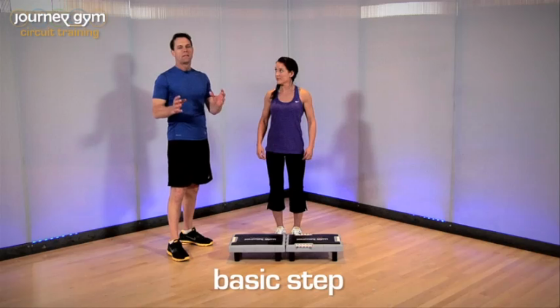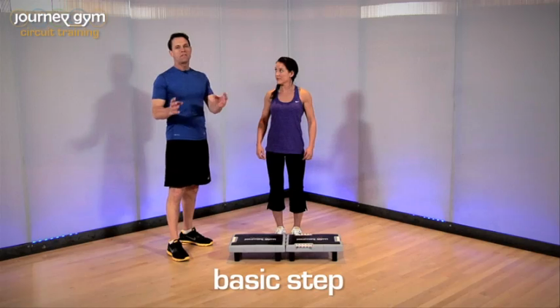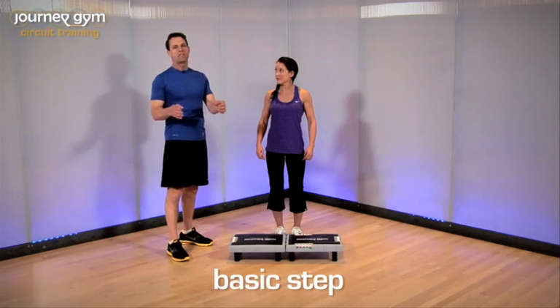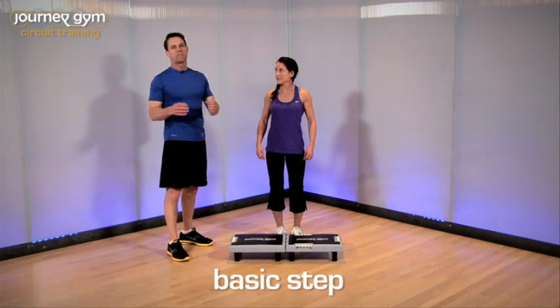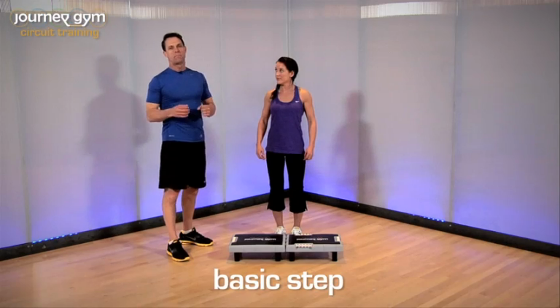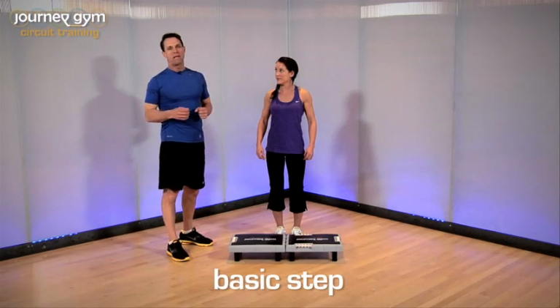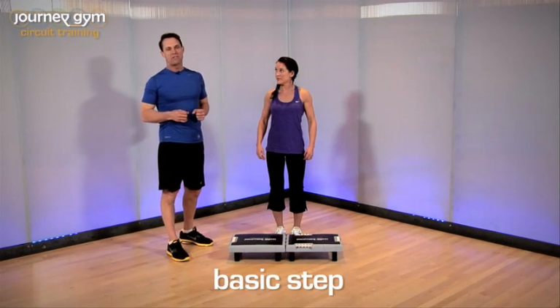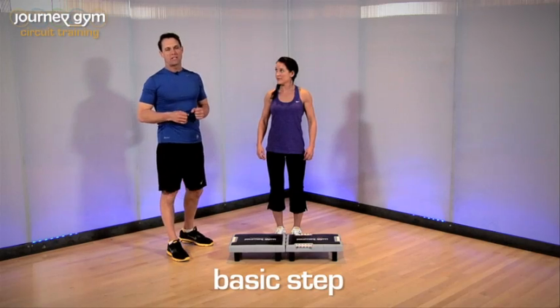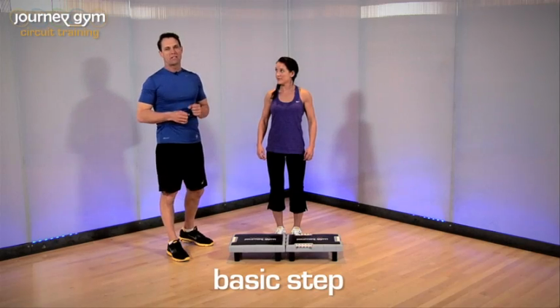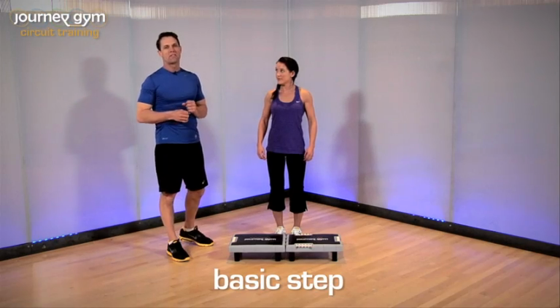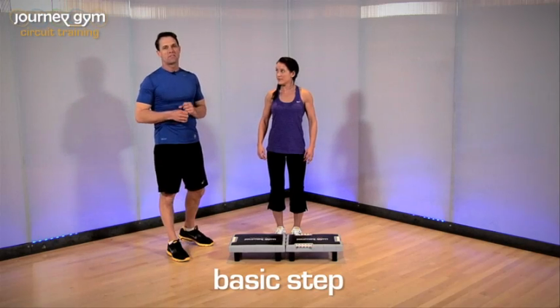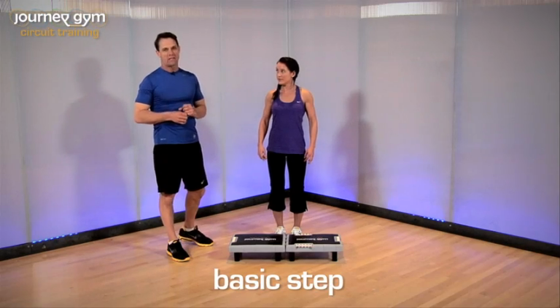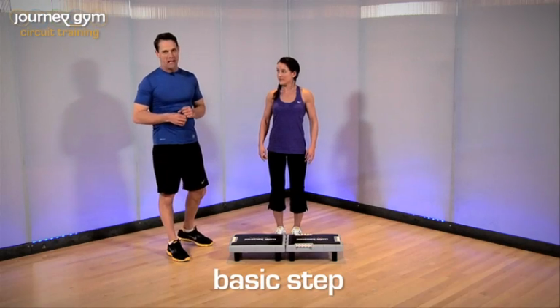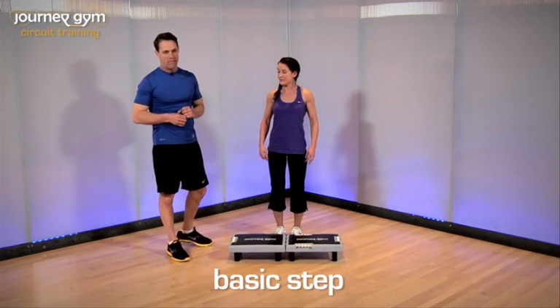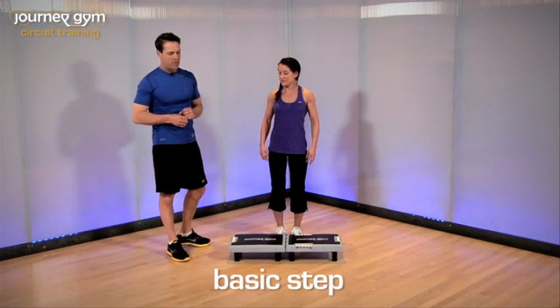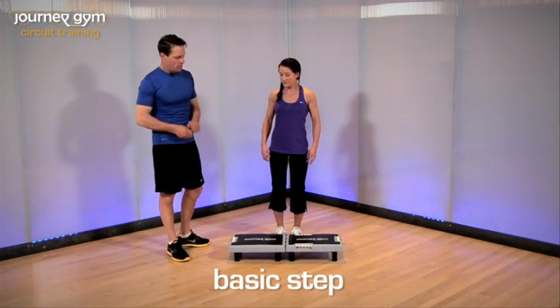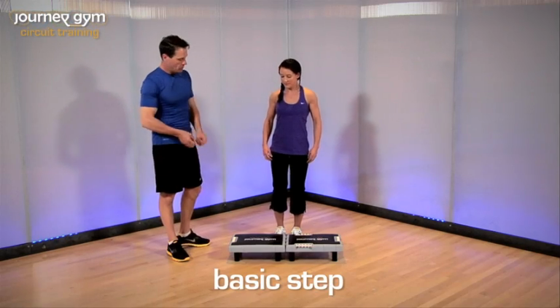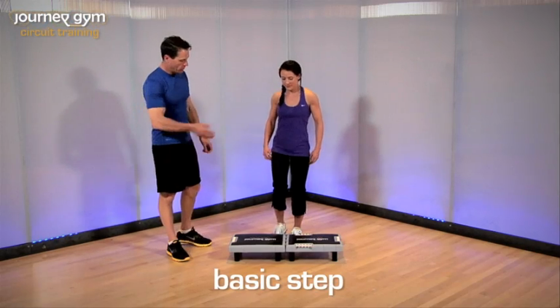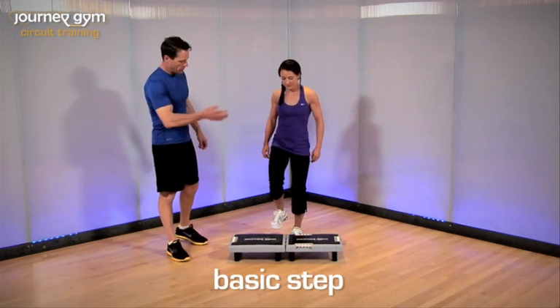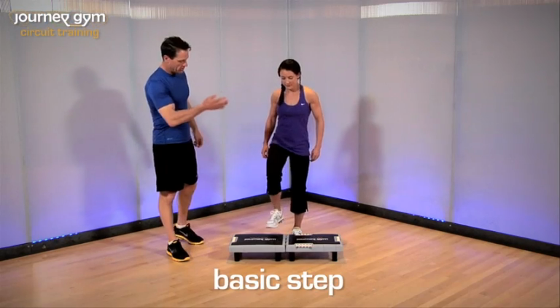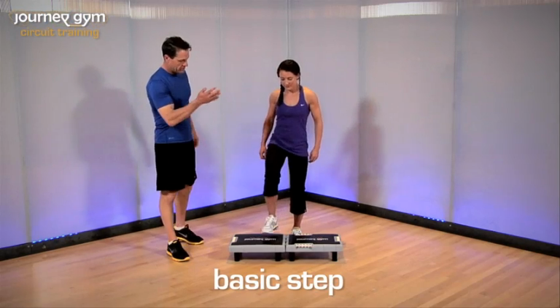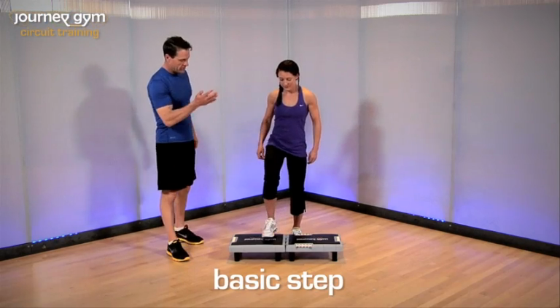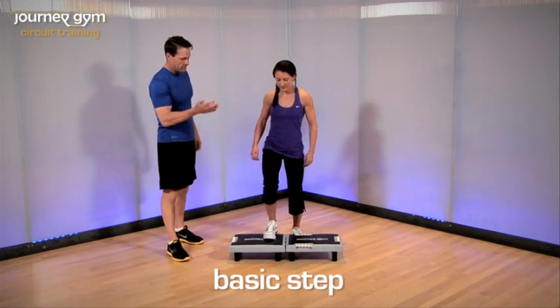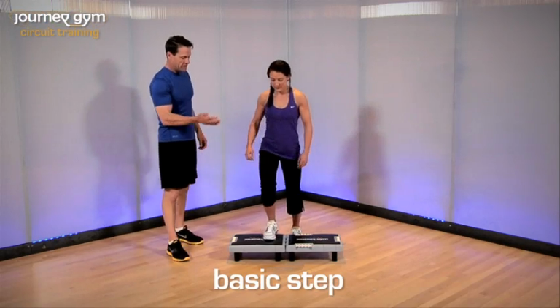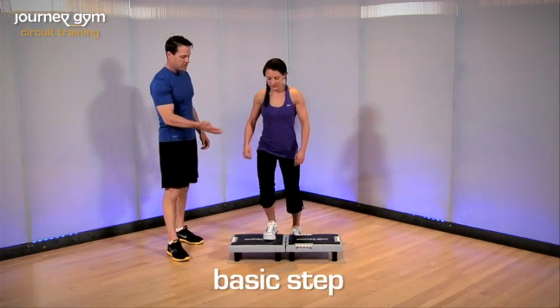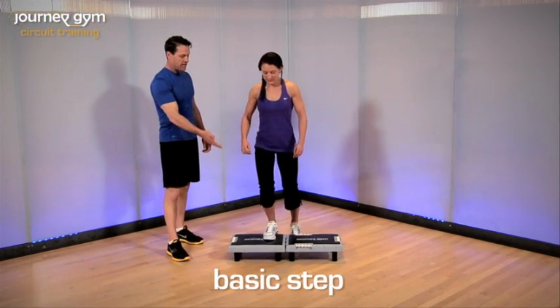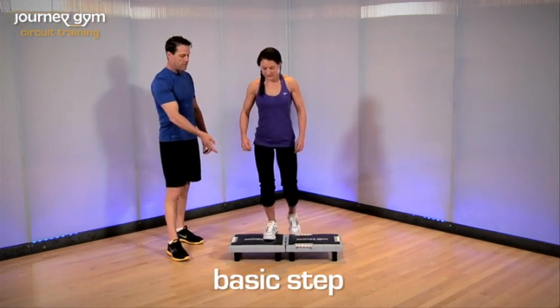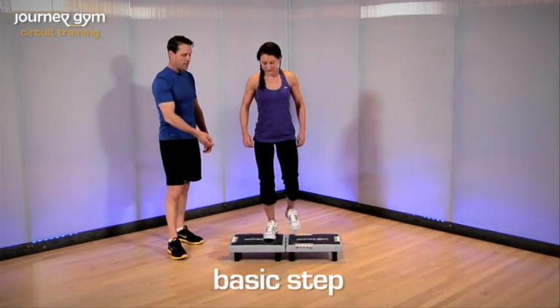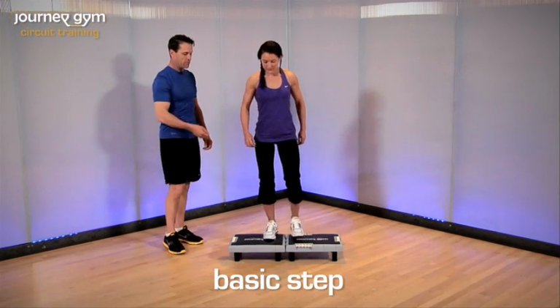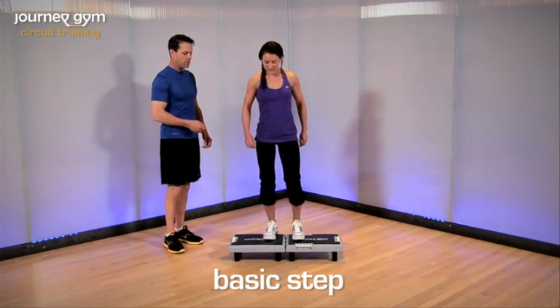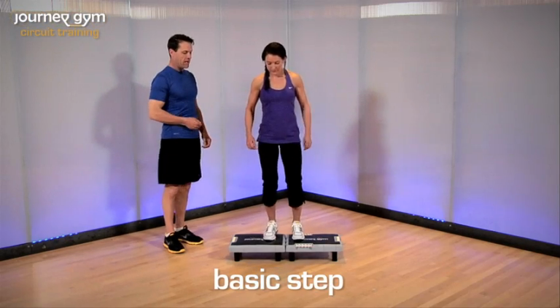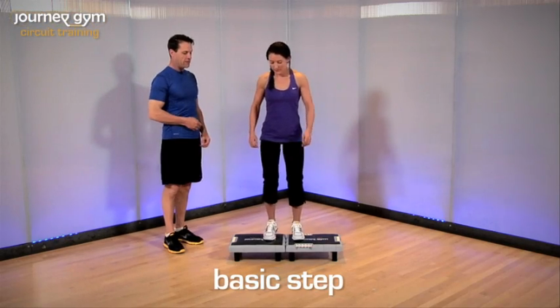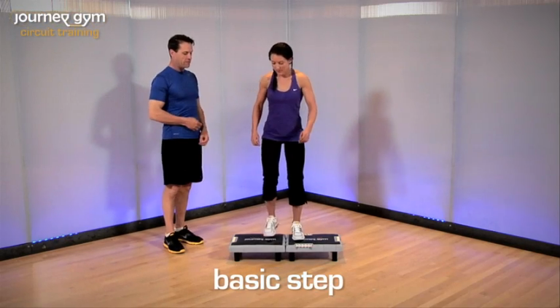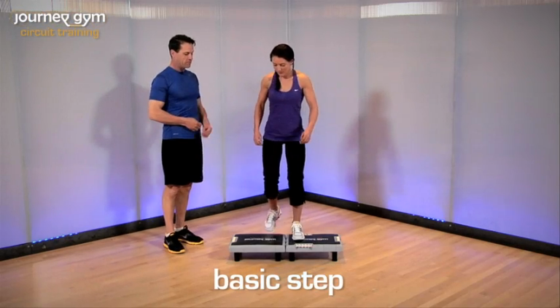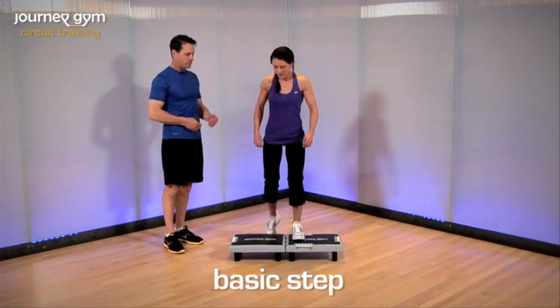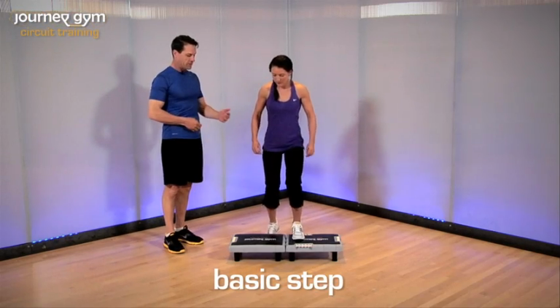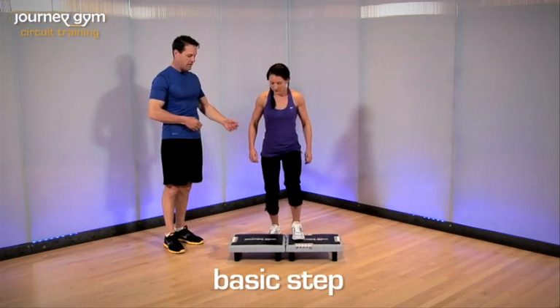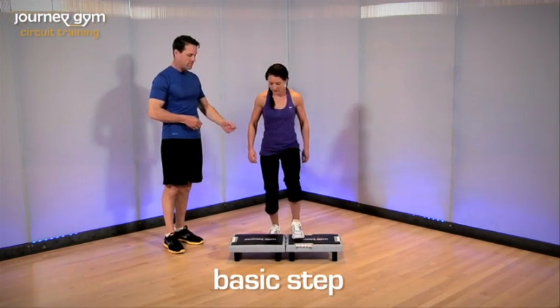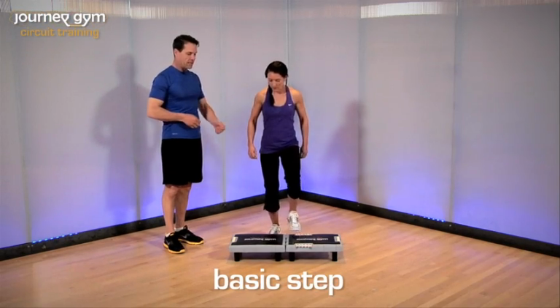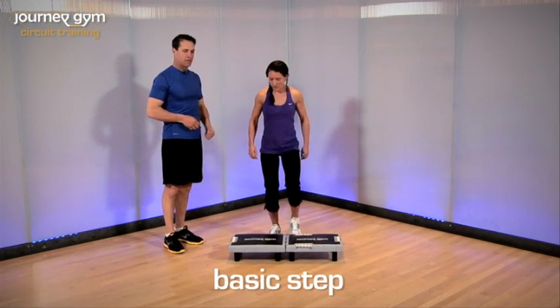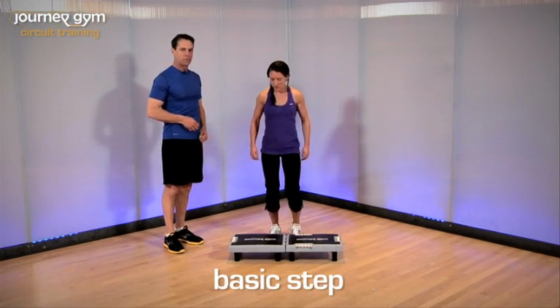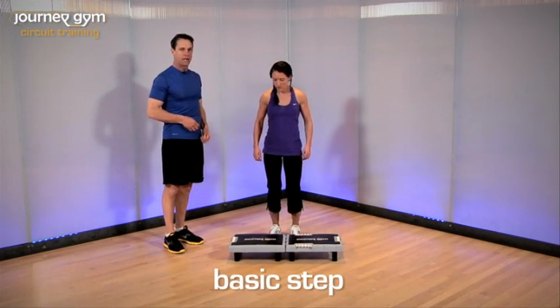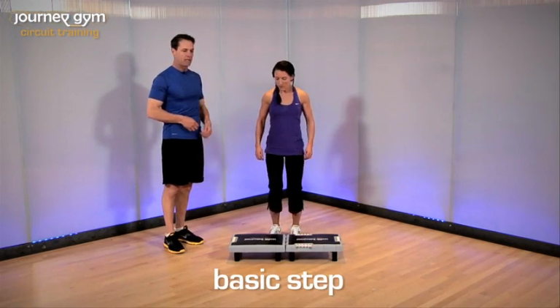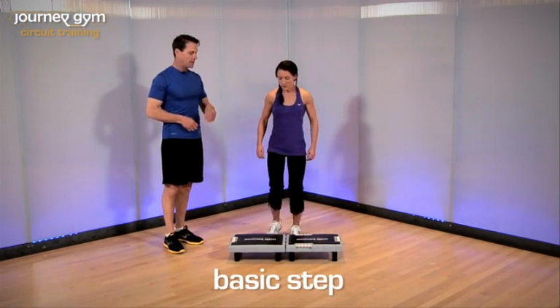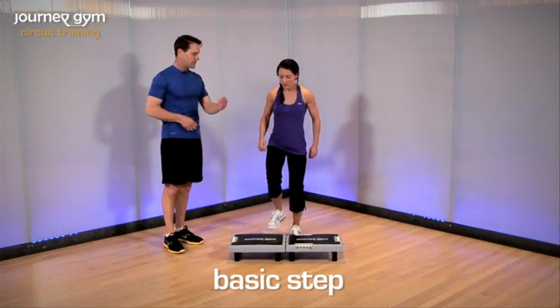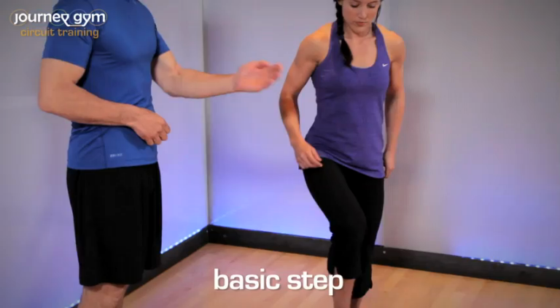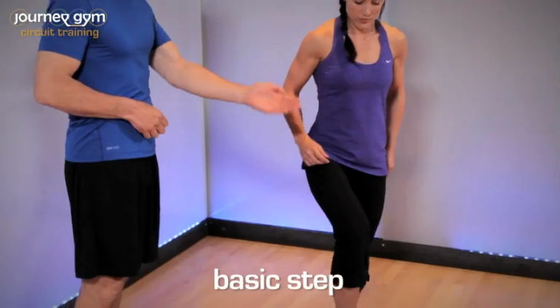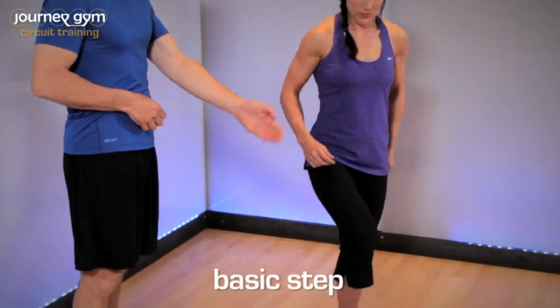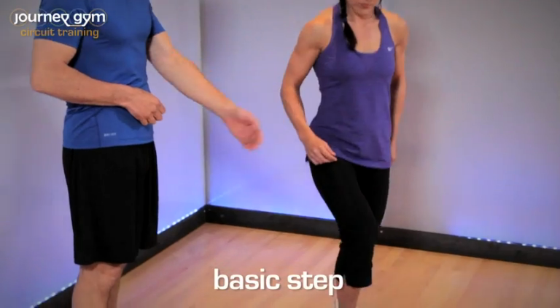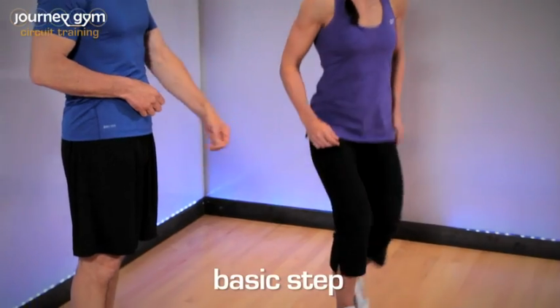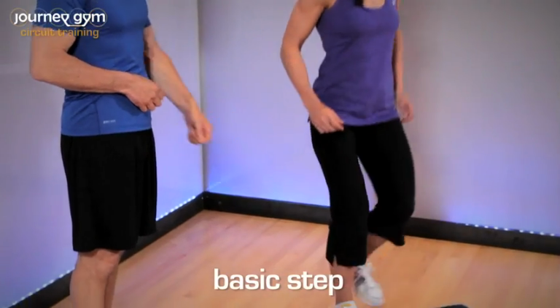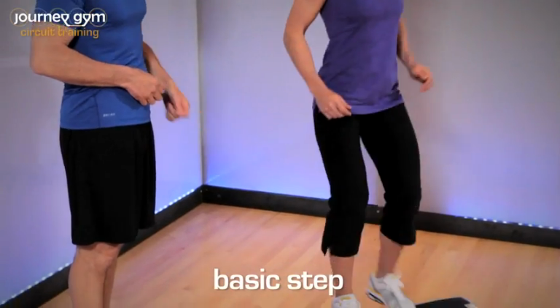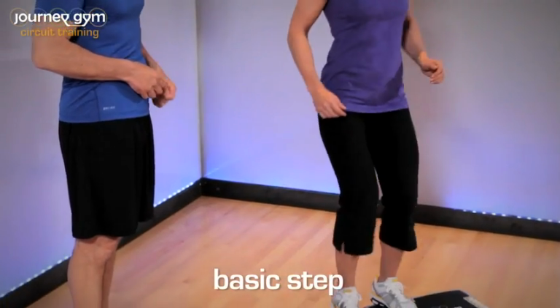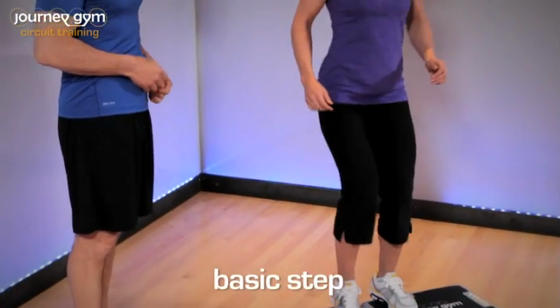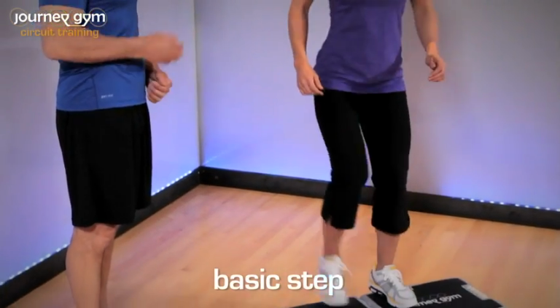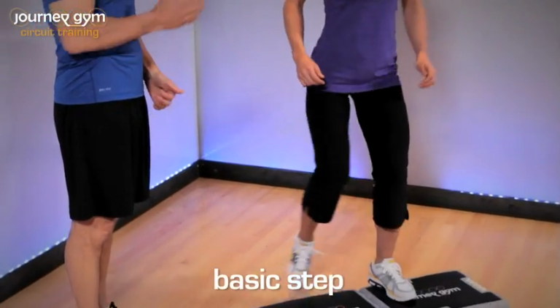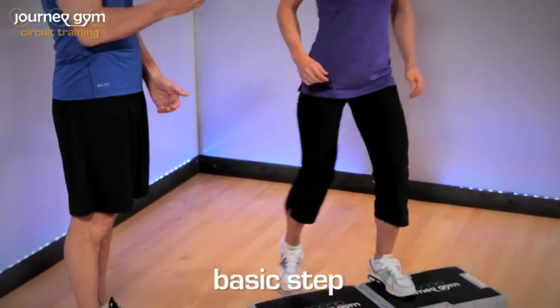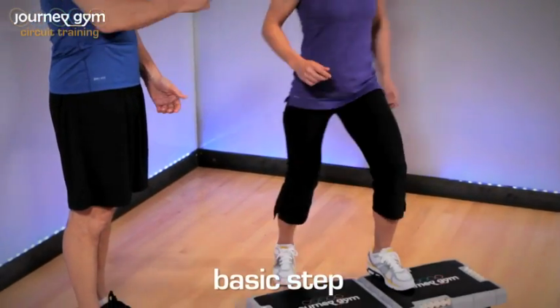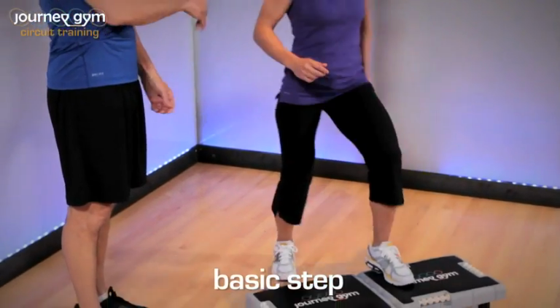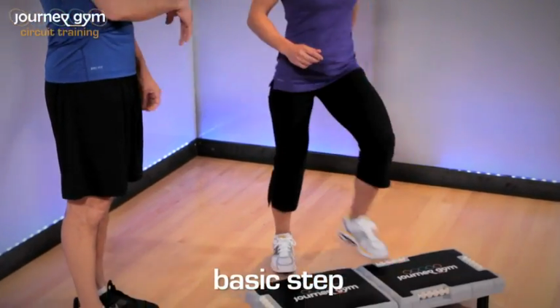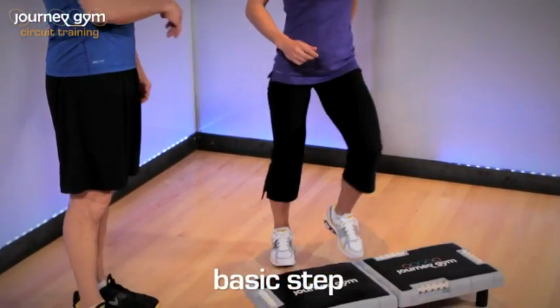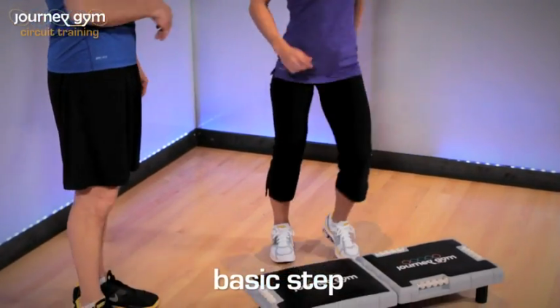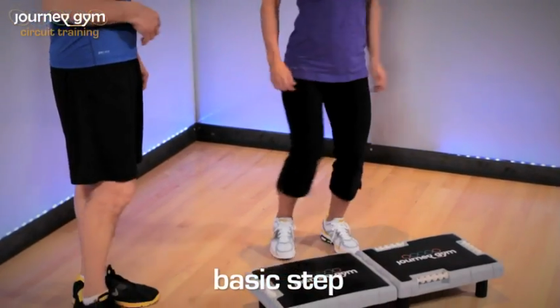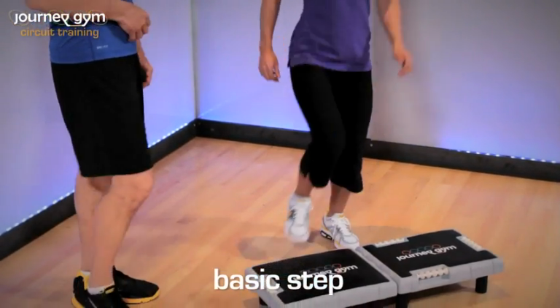This is basic step. We're going to simply step up right, step down right, step up right, step down right.